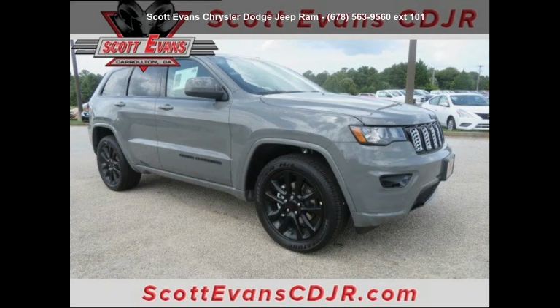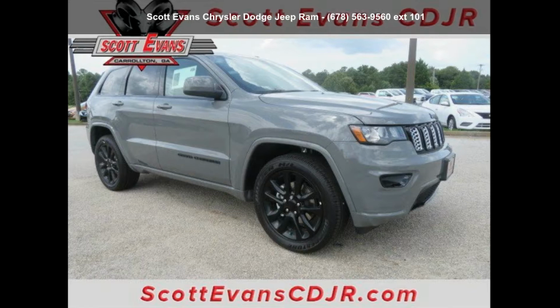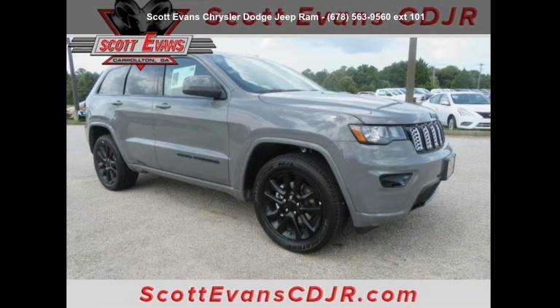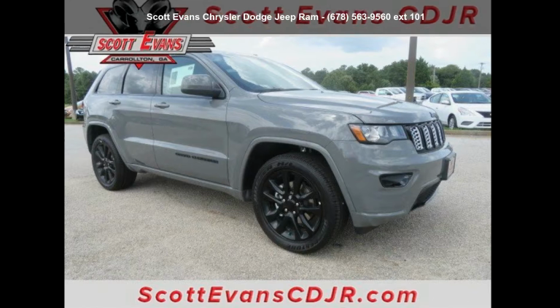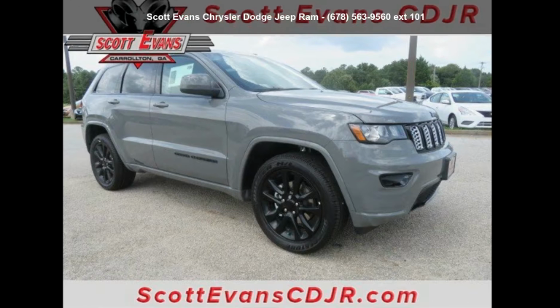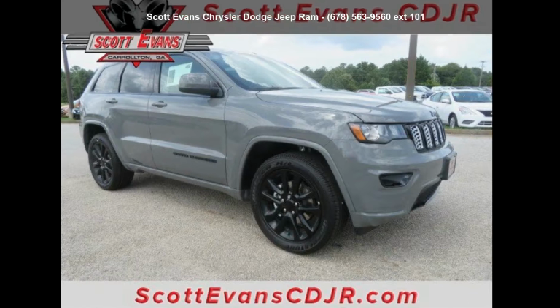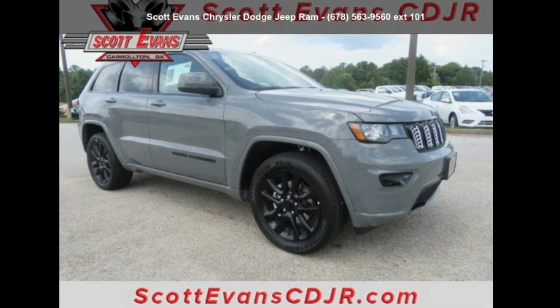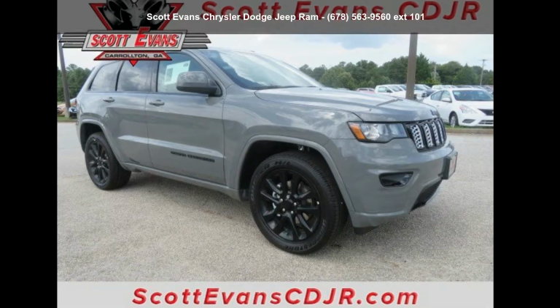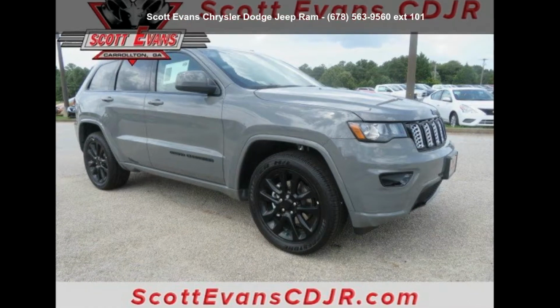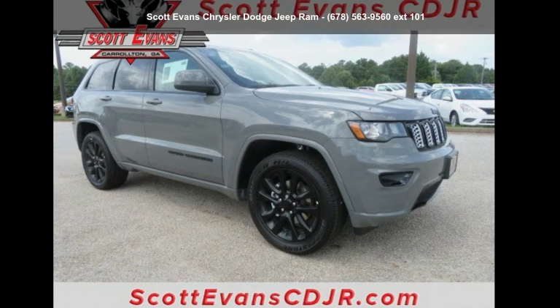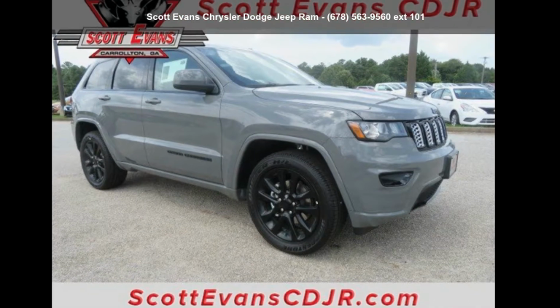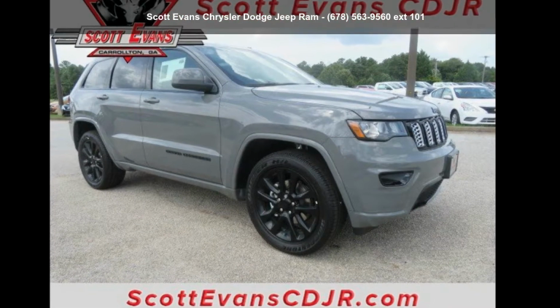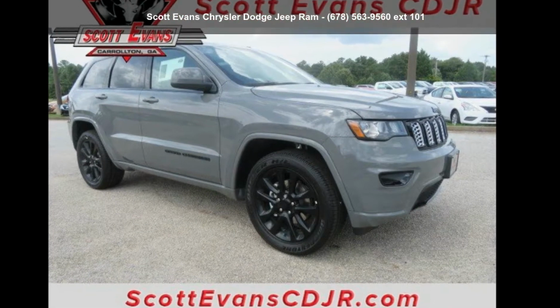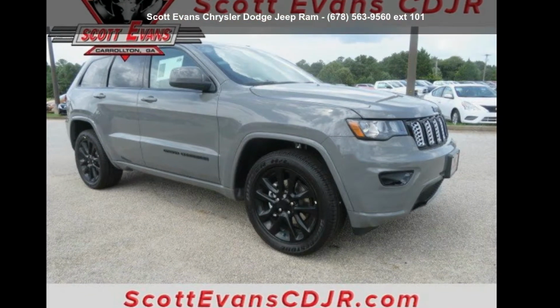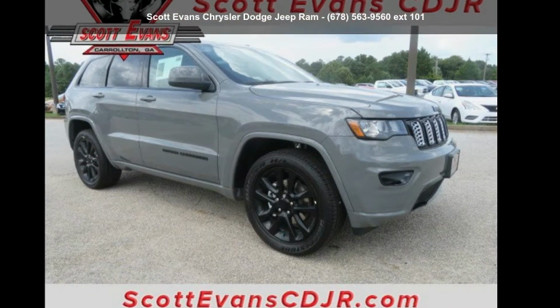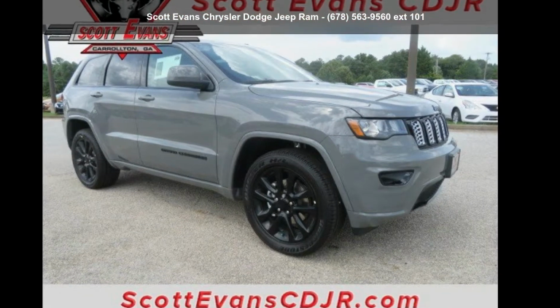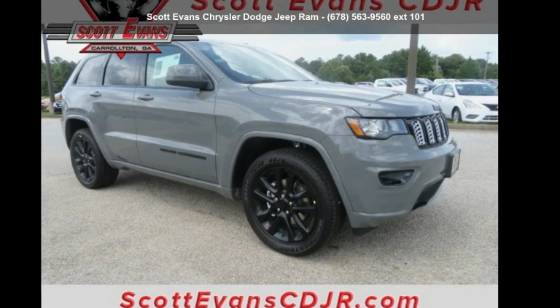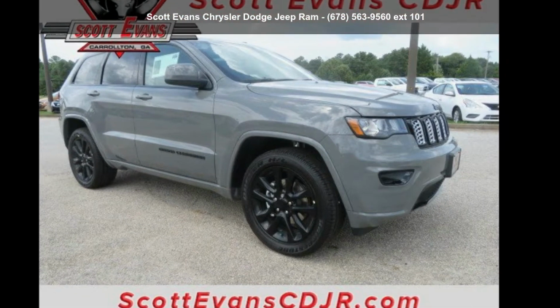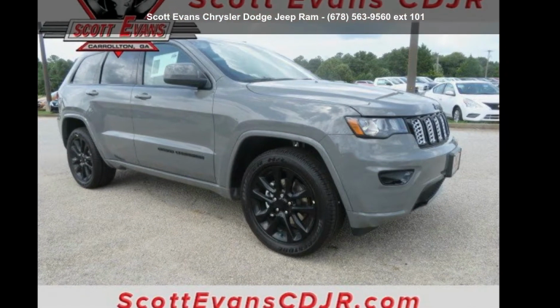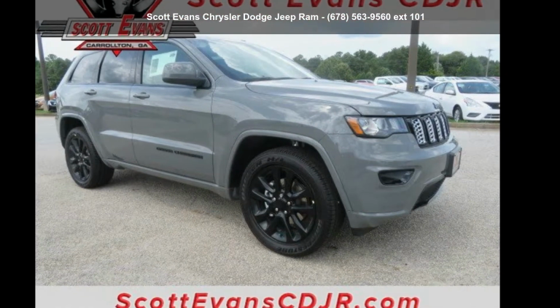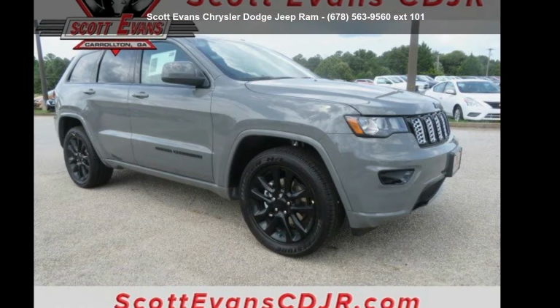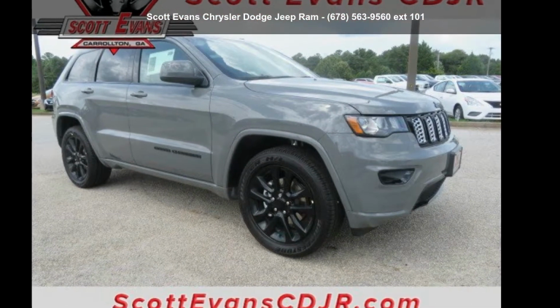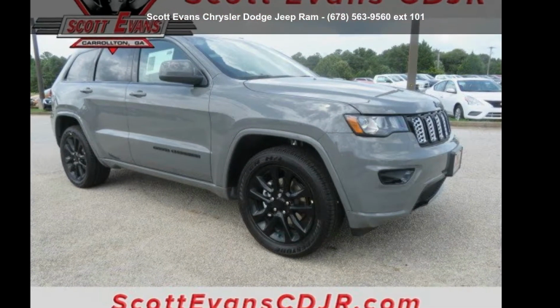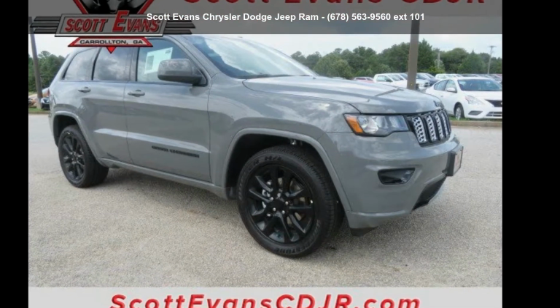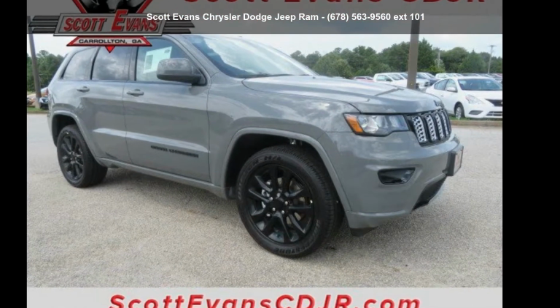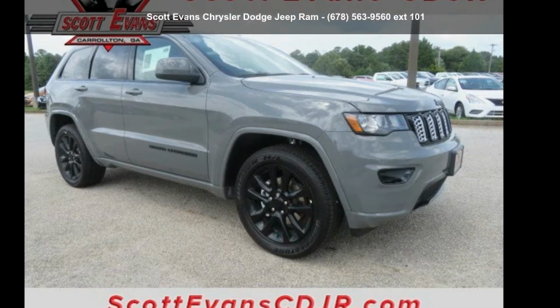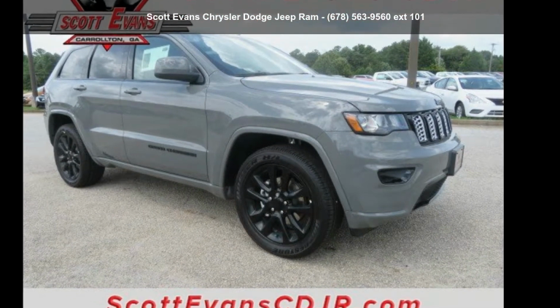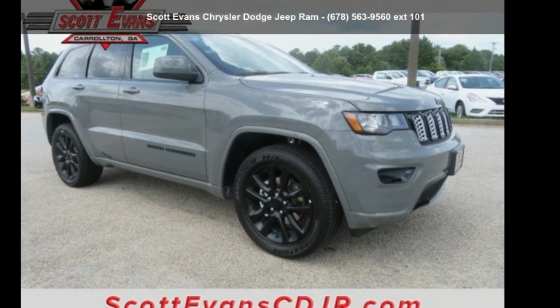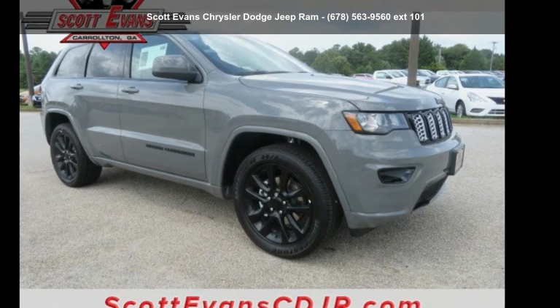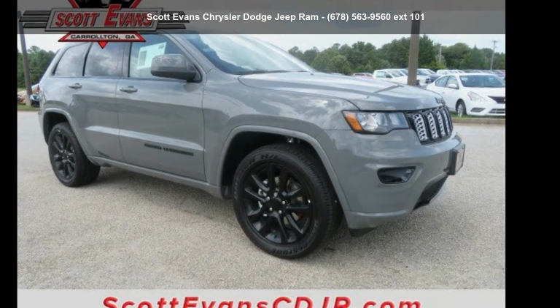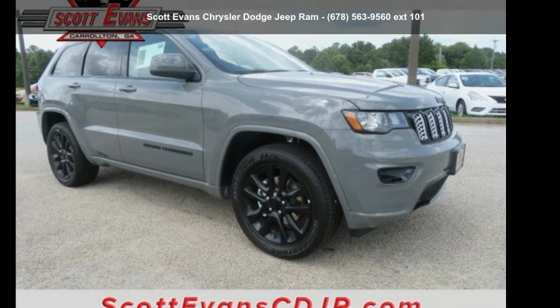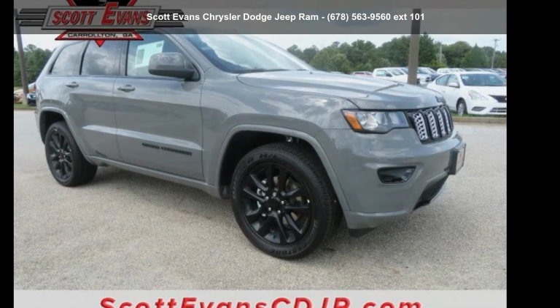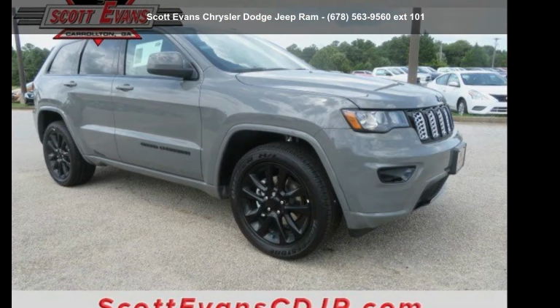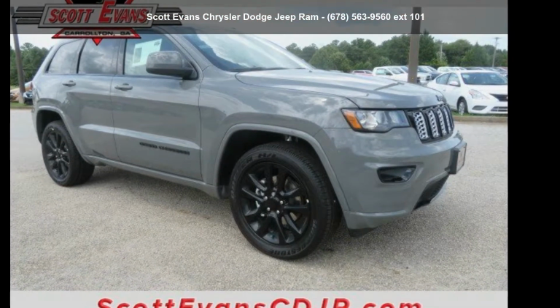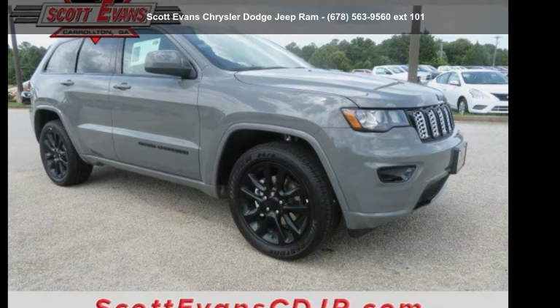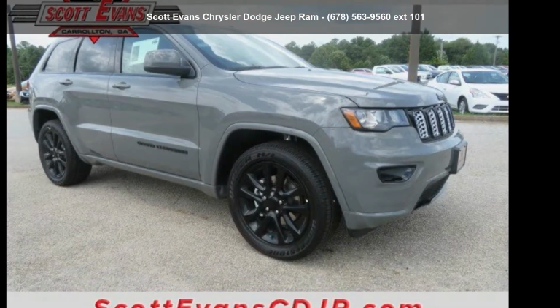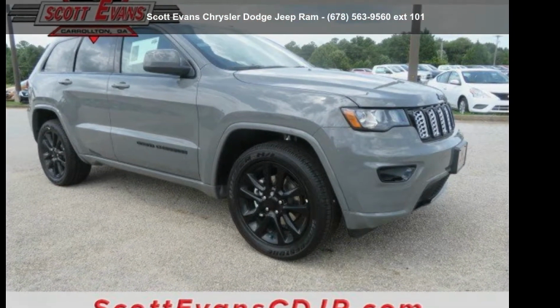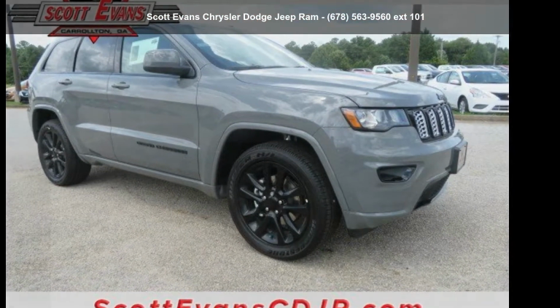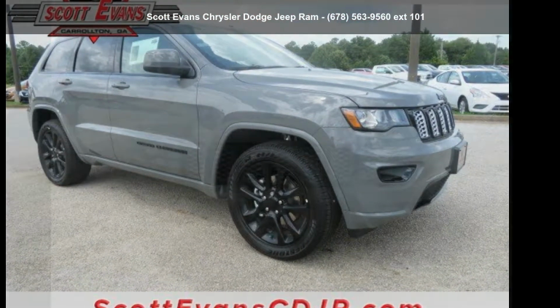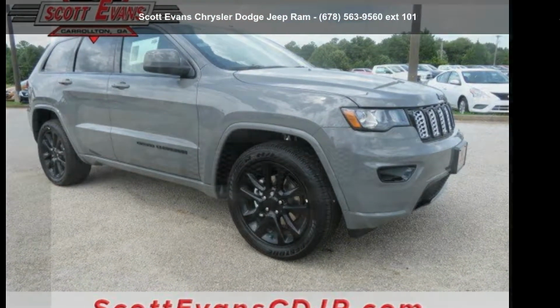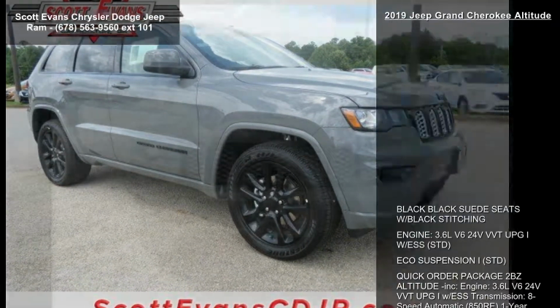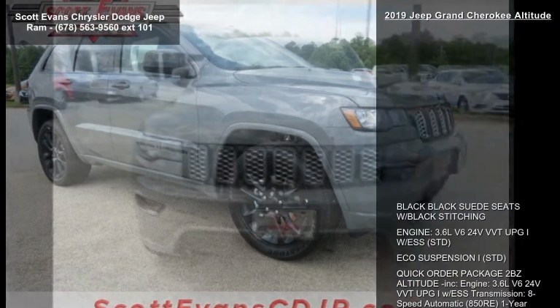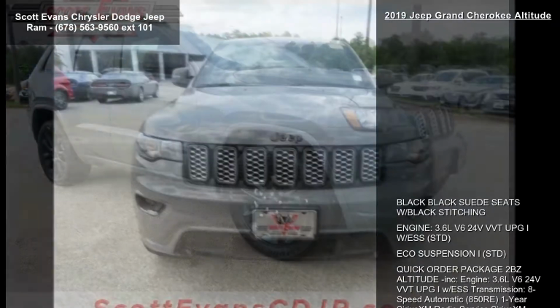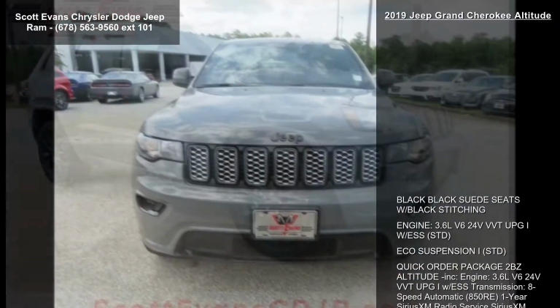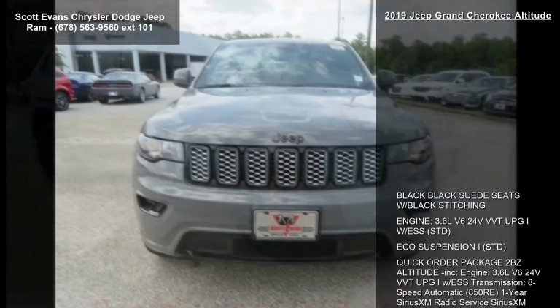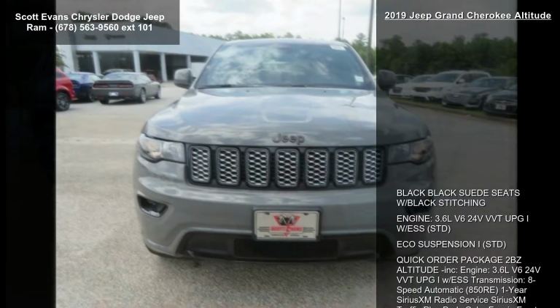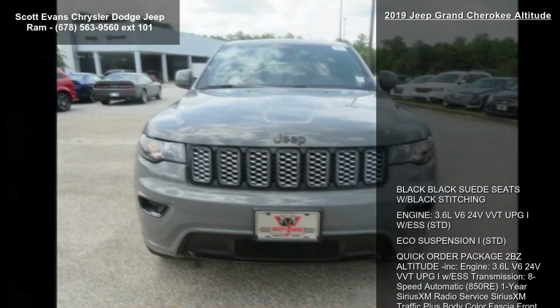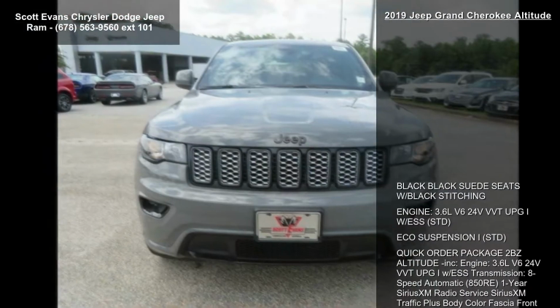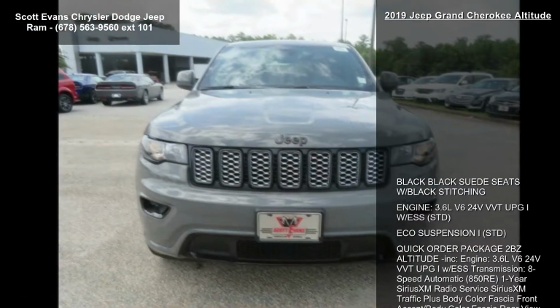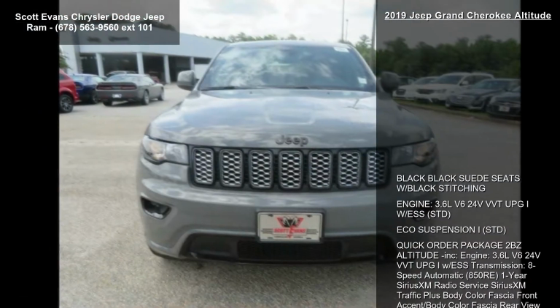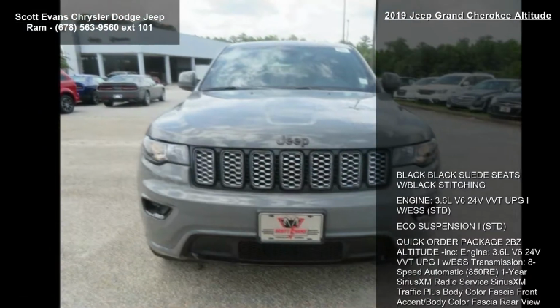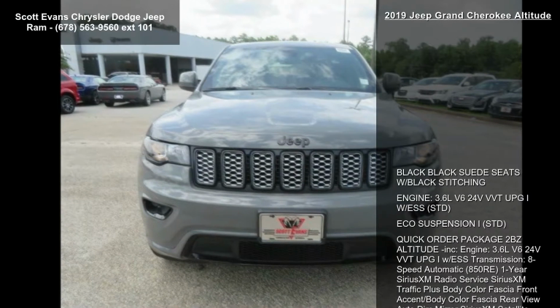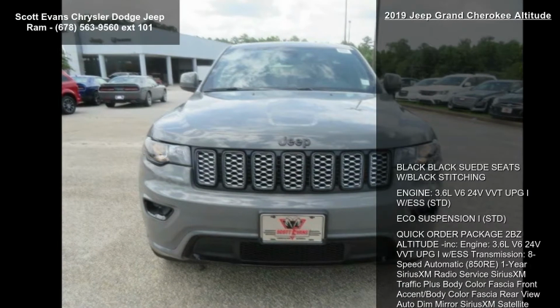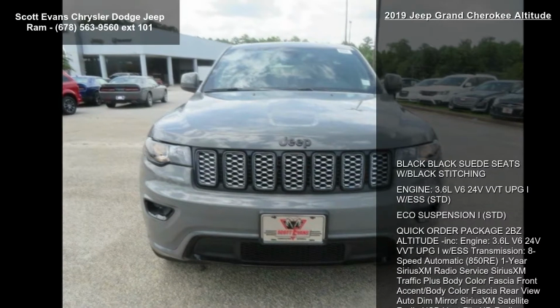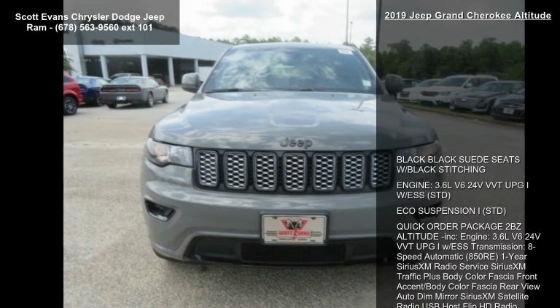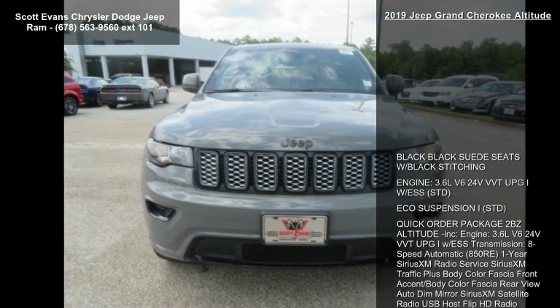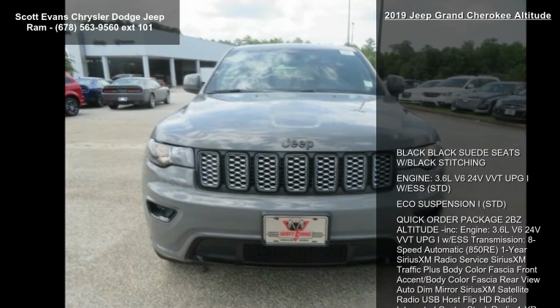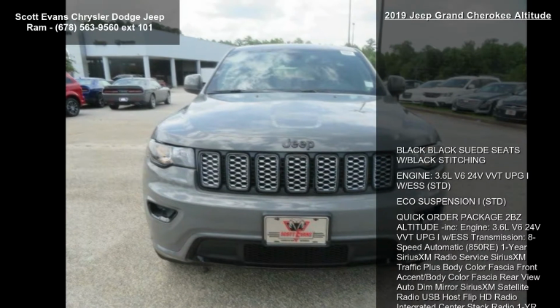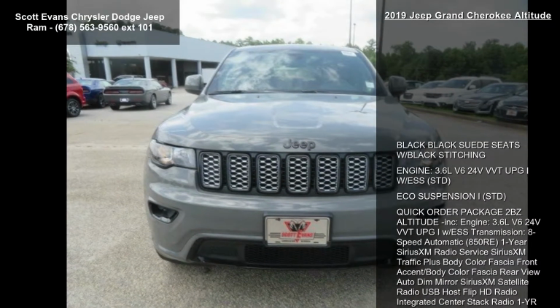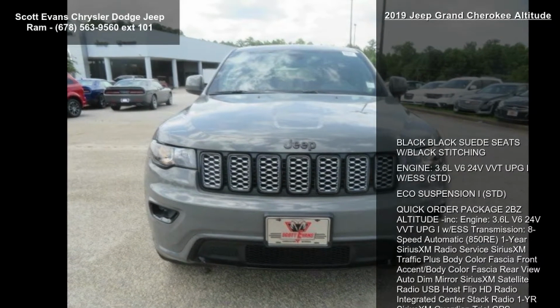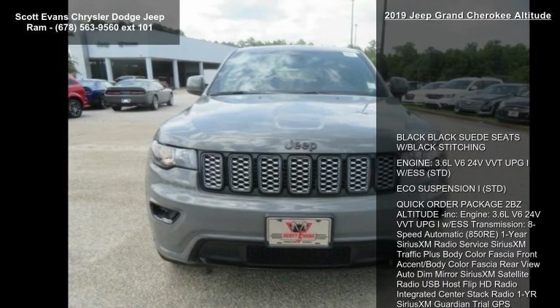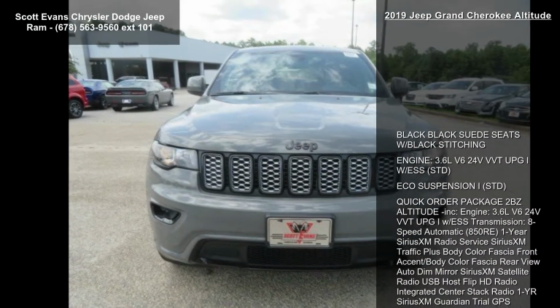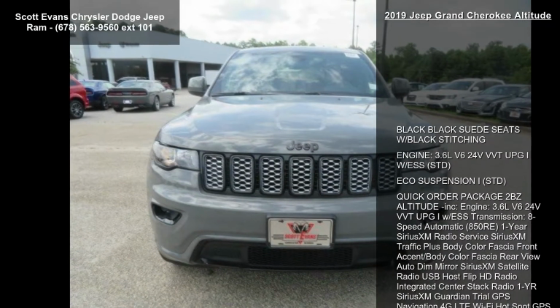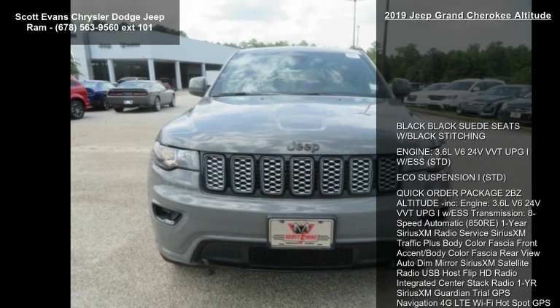Check out this 2019 Jeep Grand Cherokee Altitude. This may be the set of wheels you've been looking for.